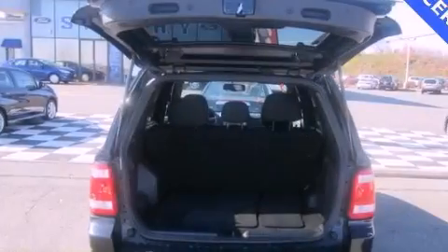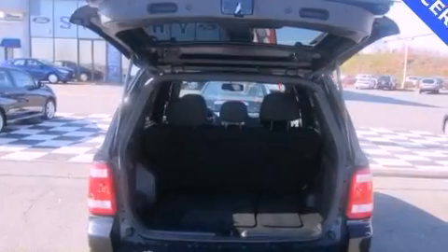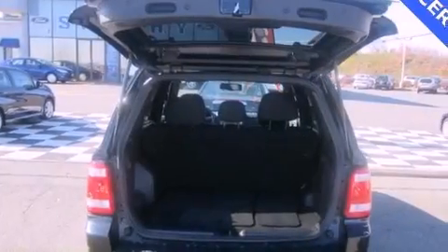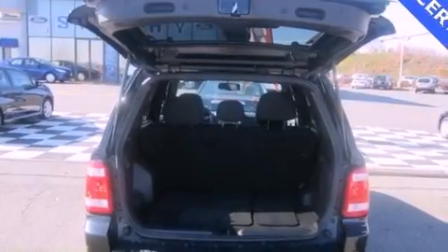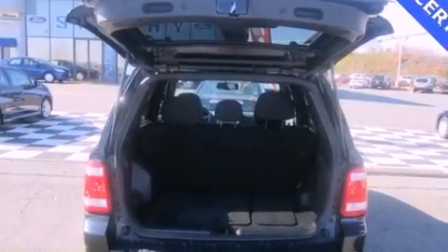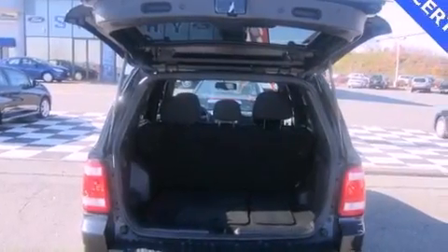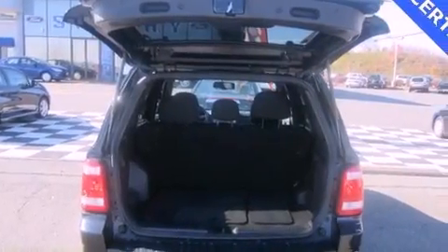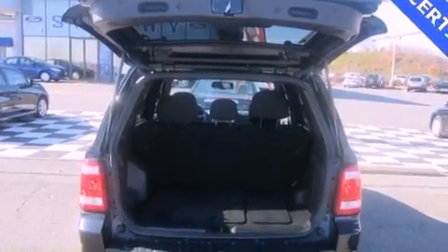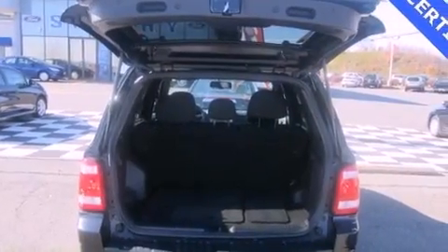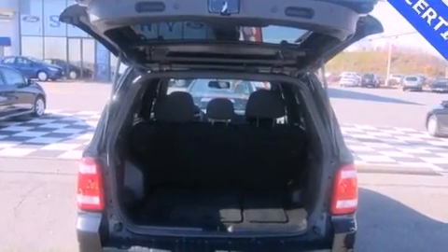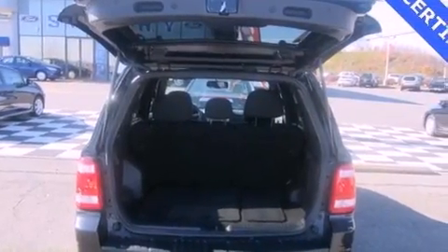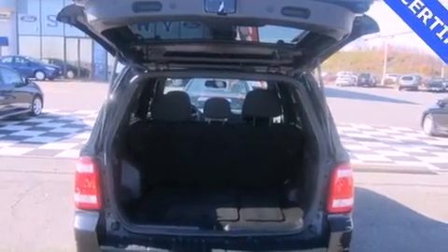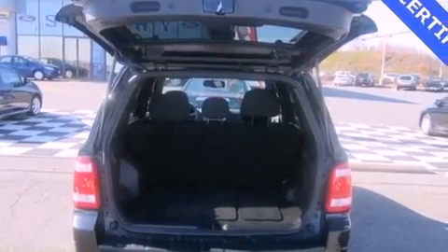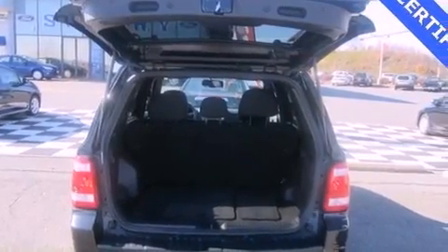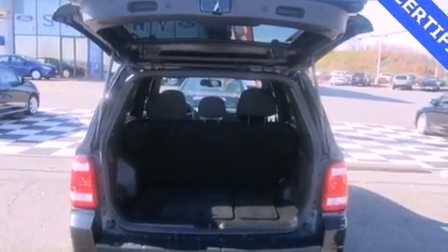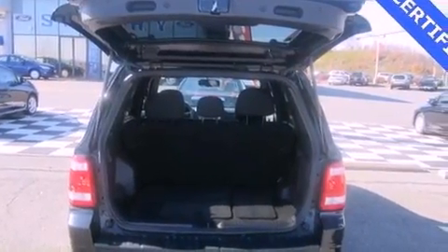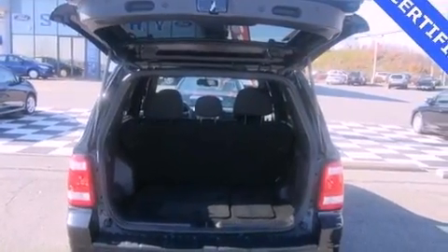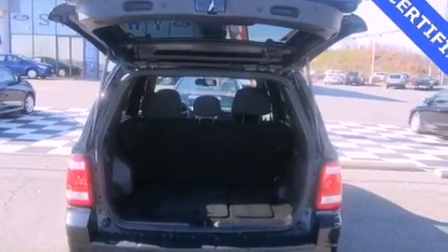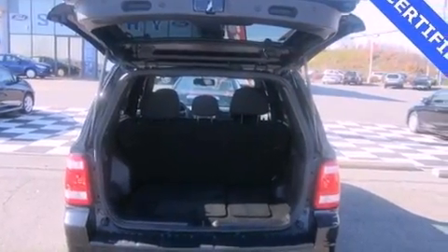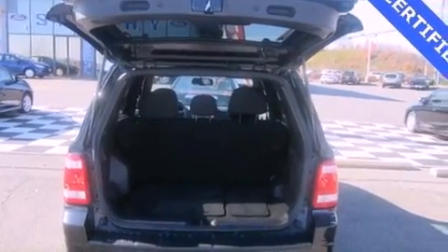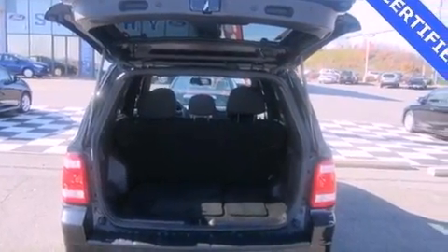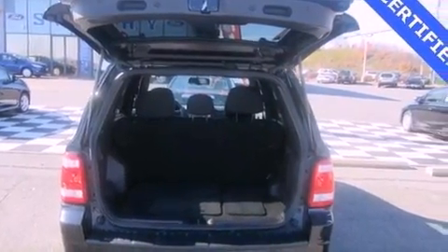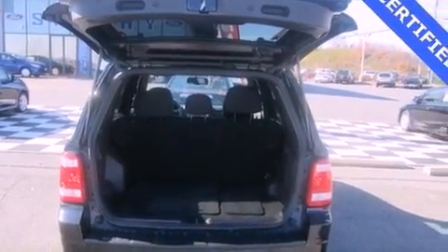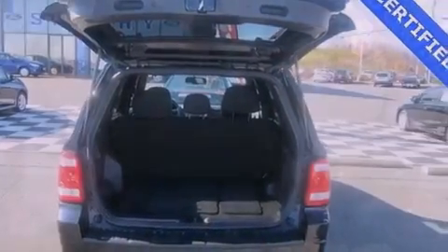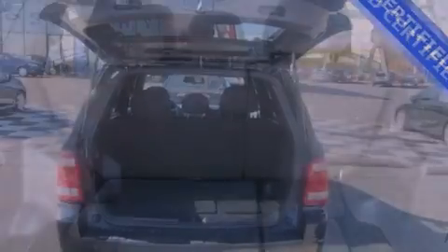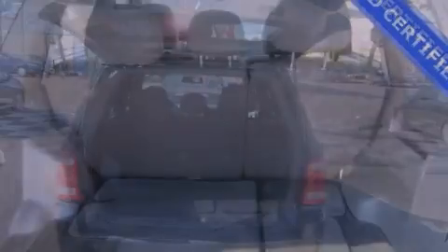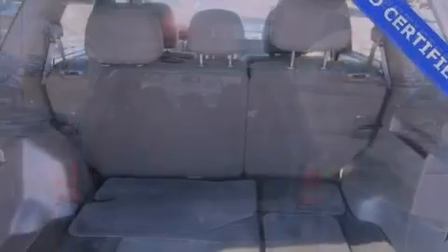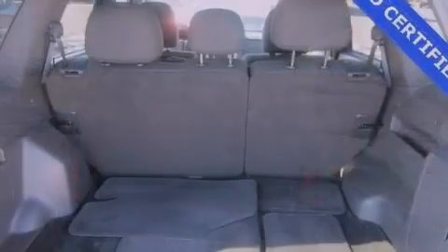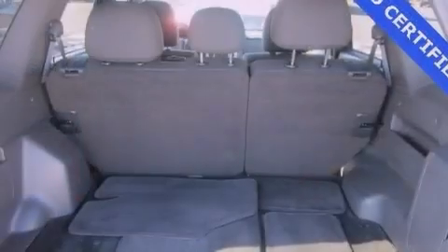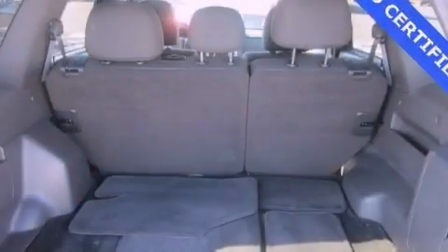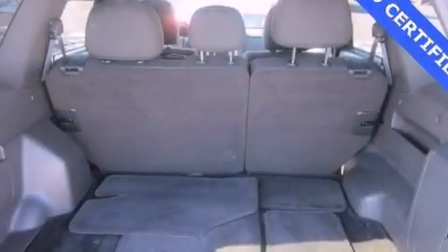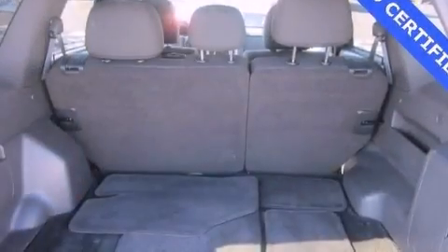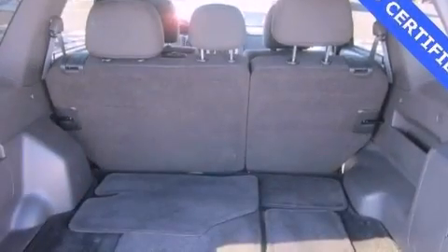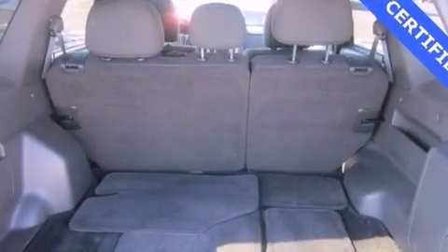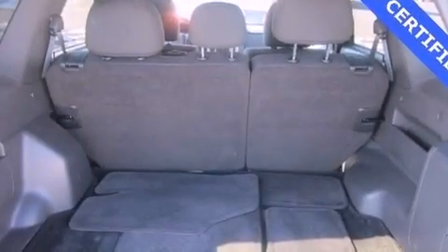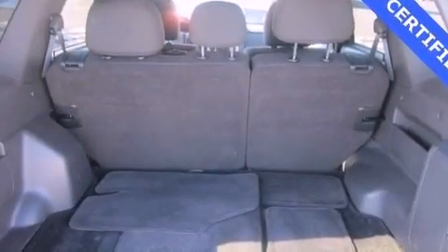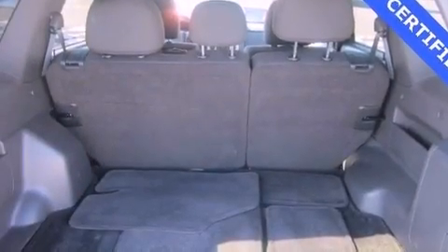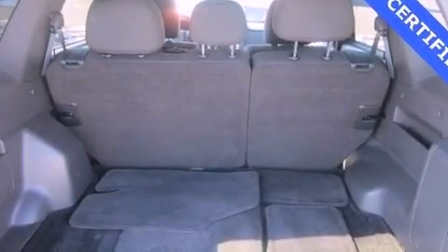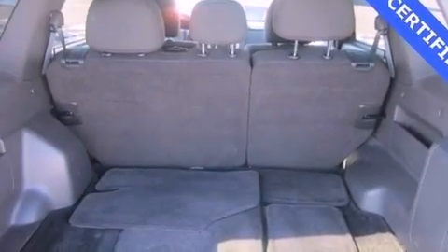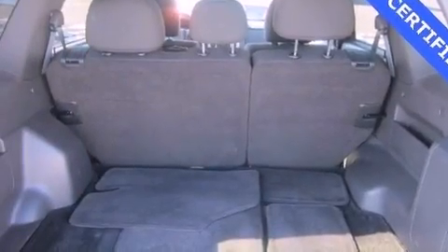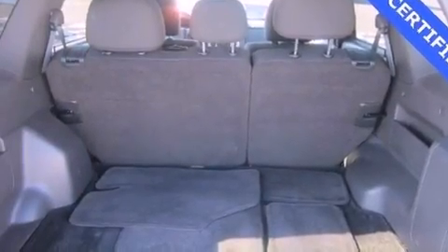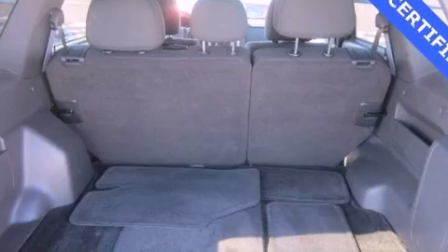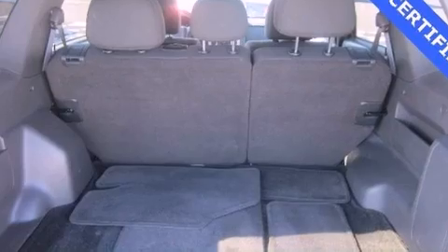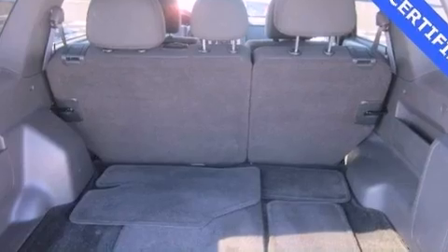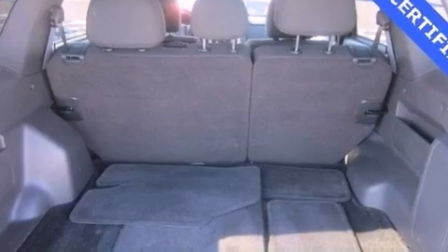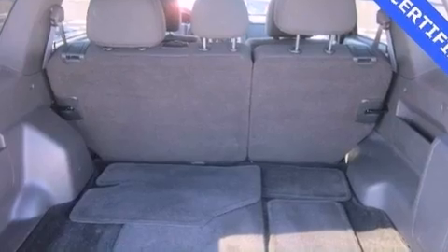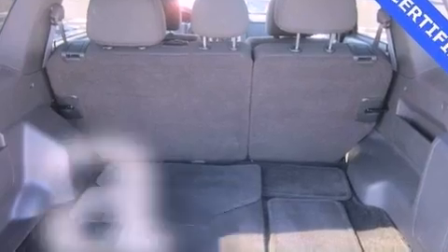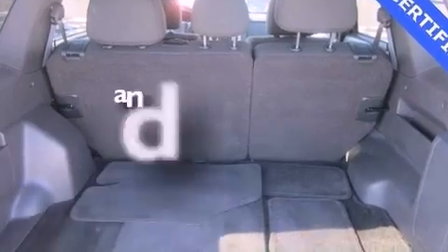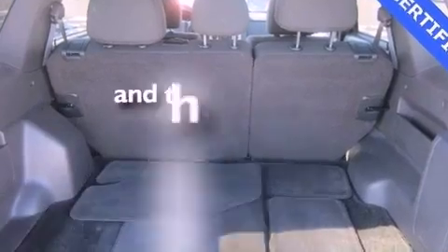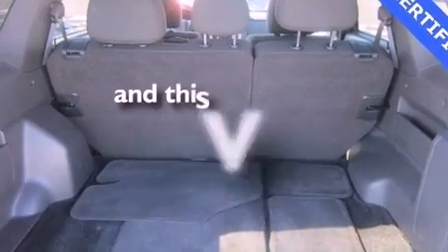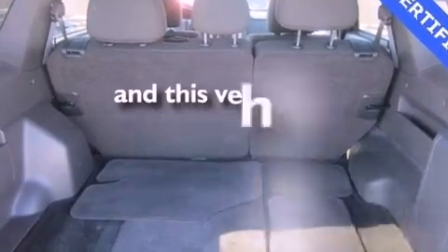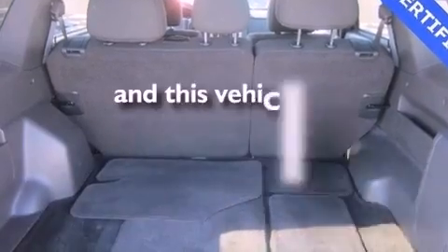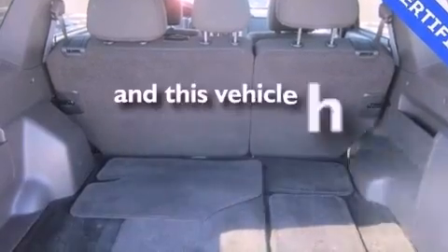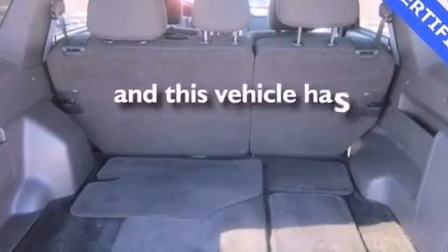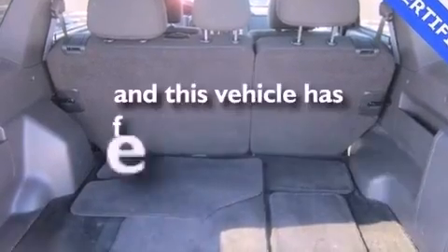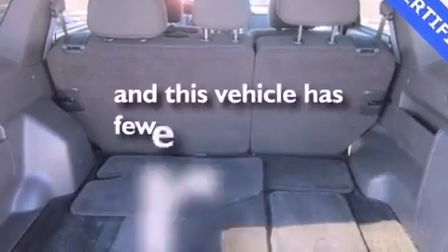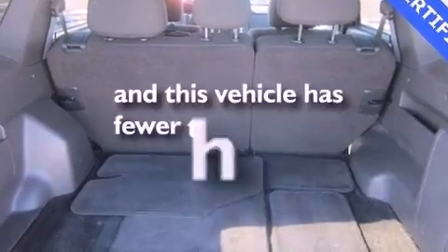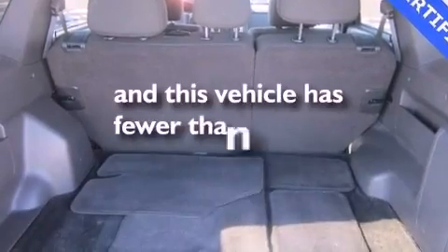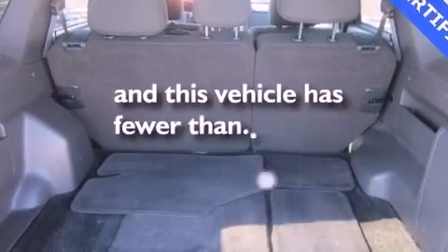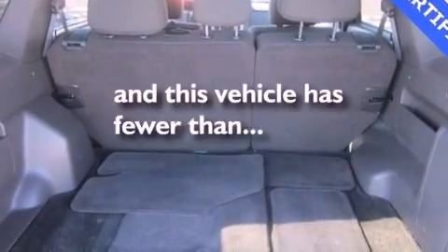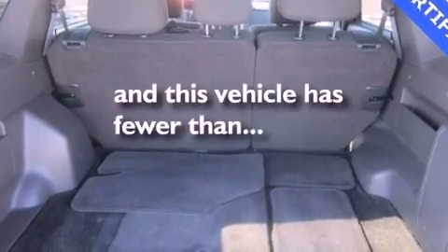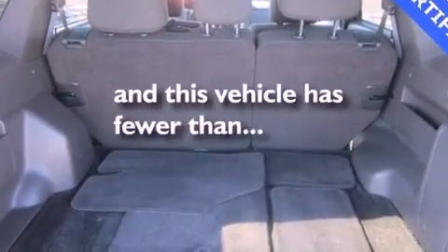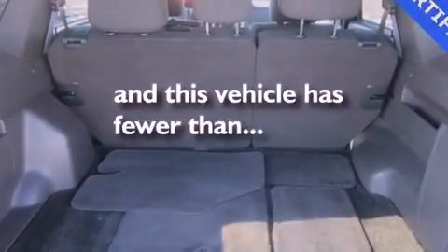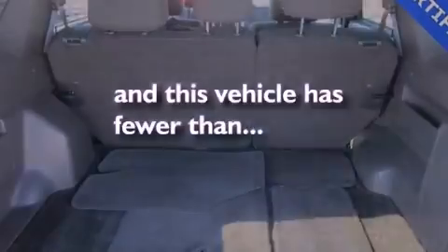Additional features include fog lamps, an anti-lock braking system, an auto-dimming rearview mirror, and an illuminated driver's side vanity mirror. This vehicle has less than 19,000 miles.